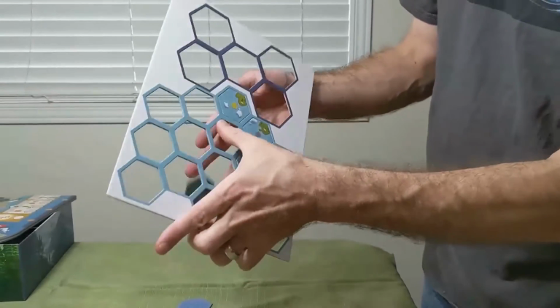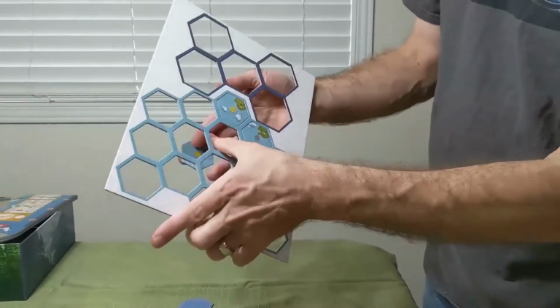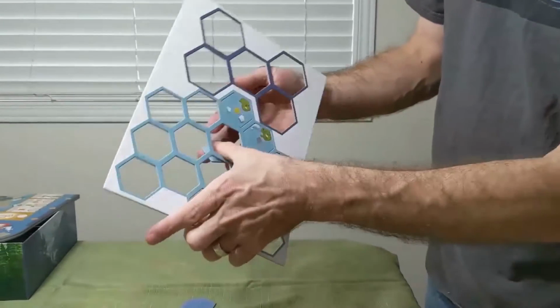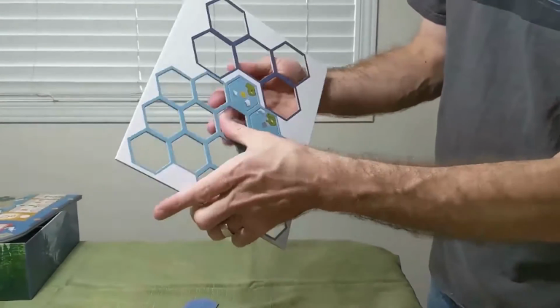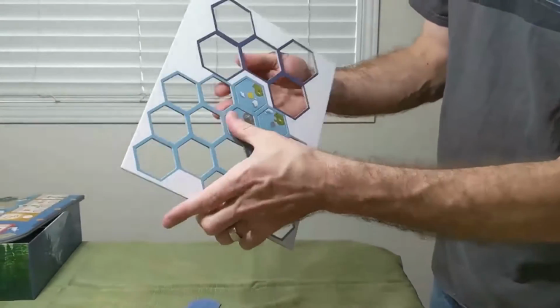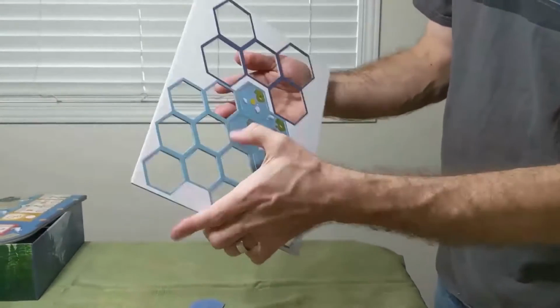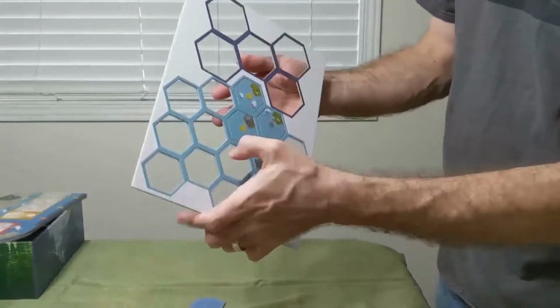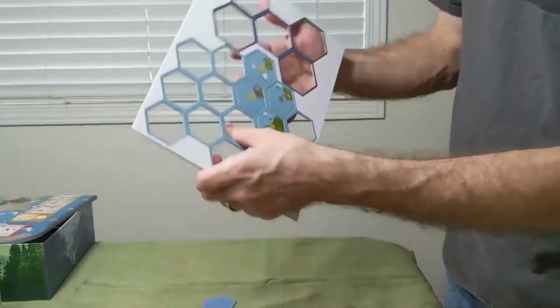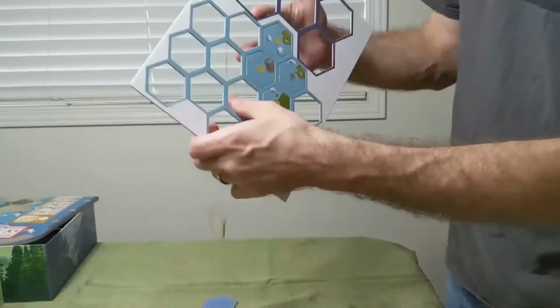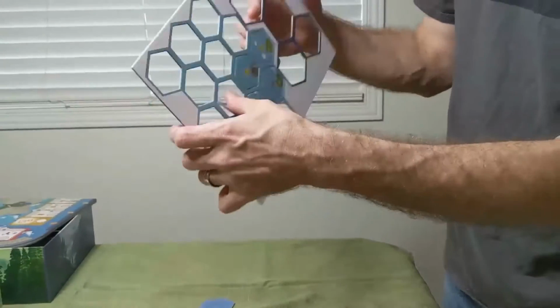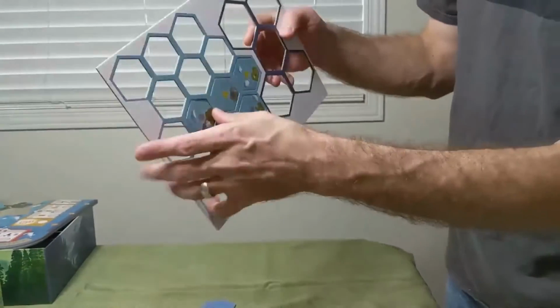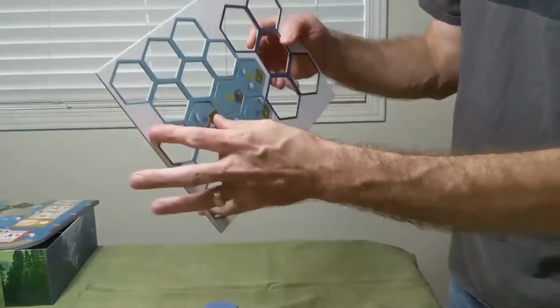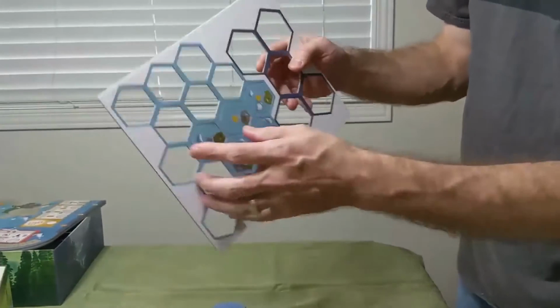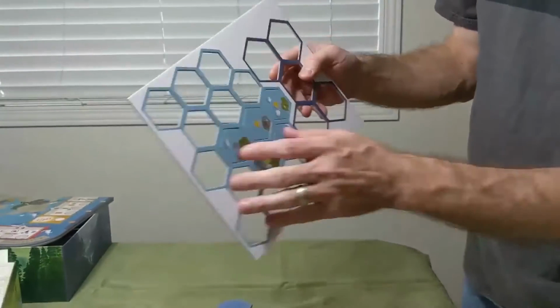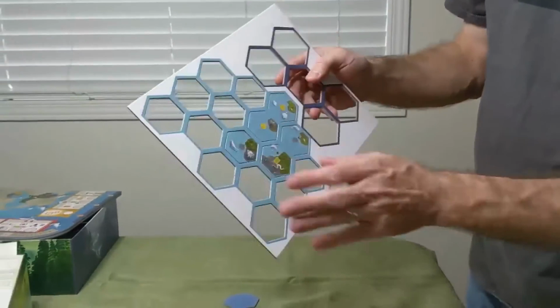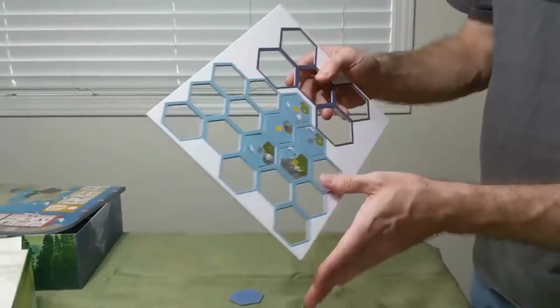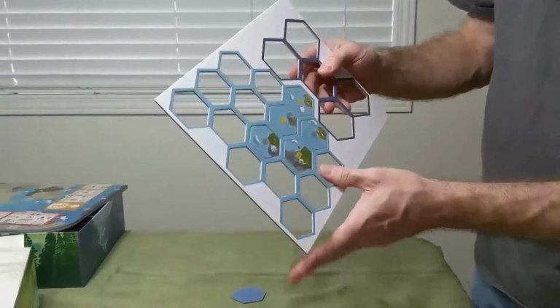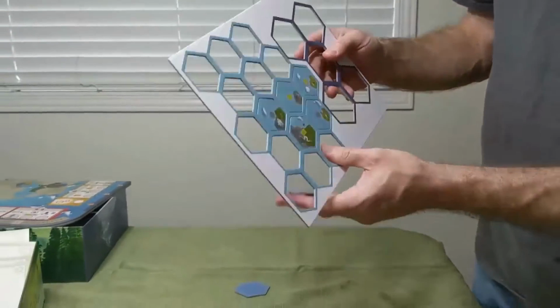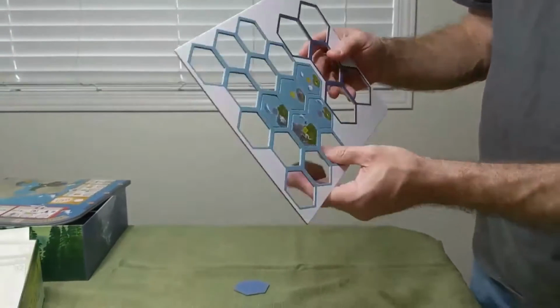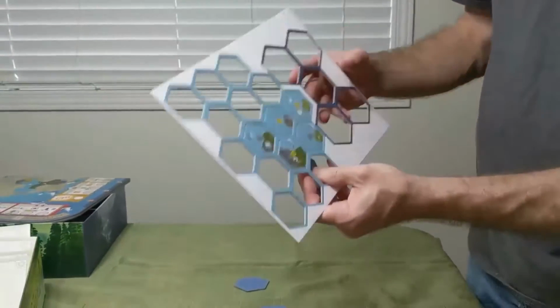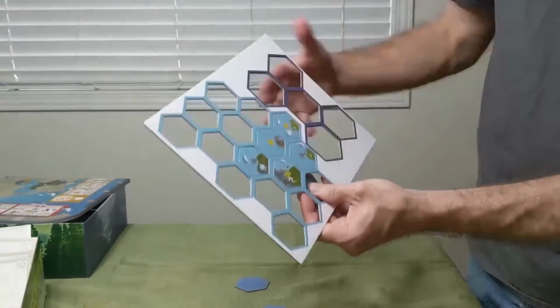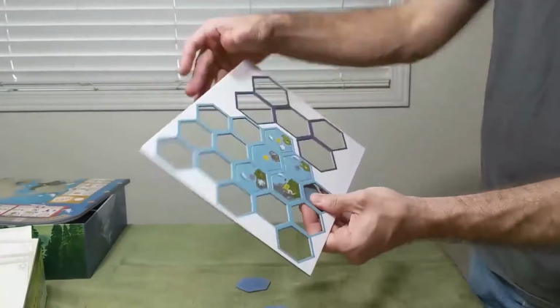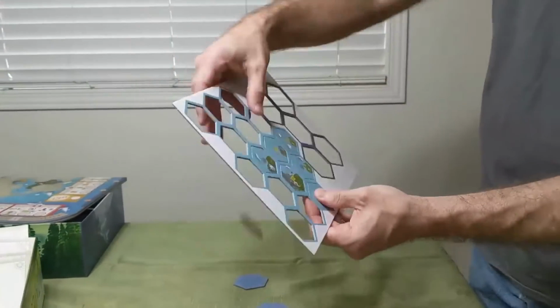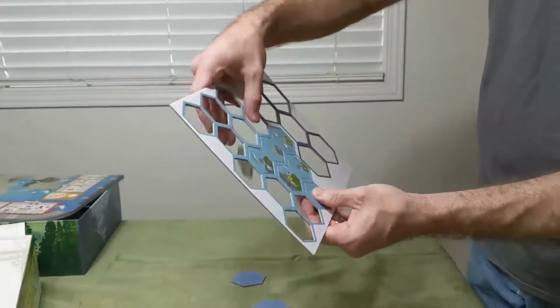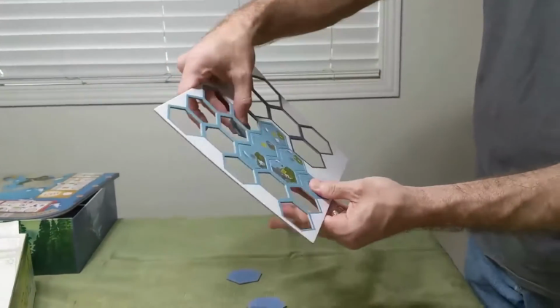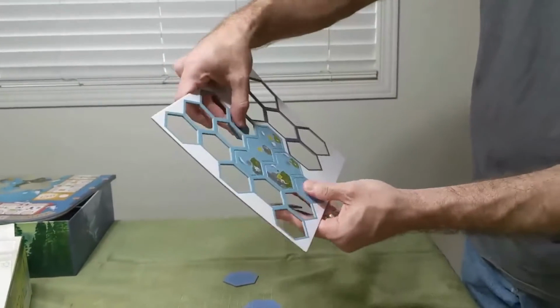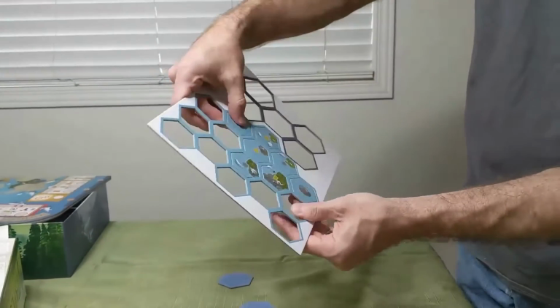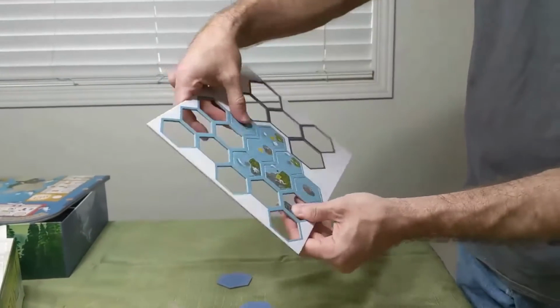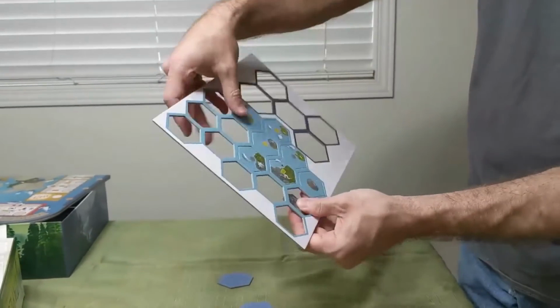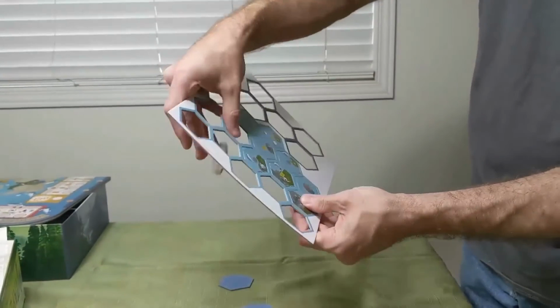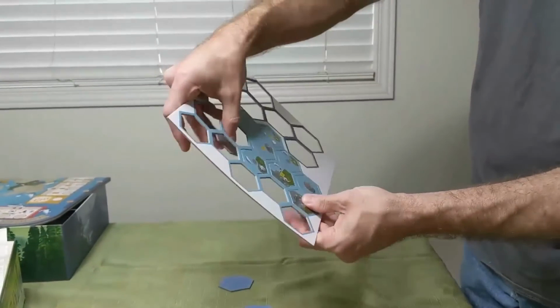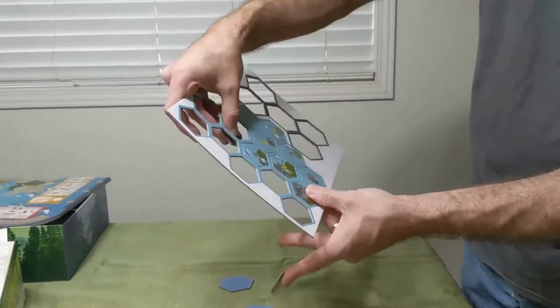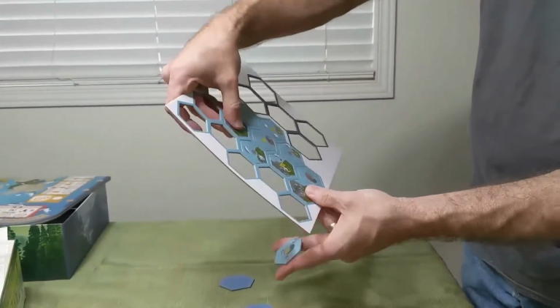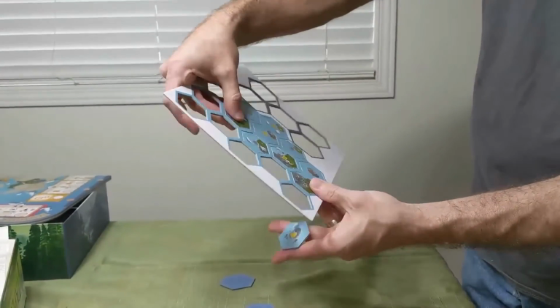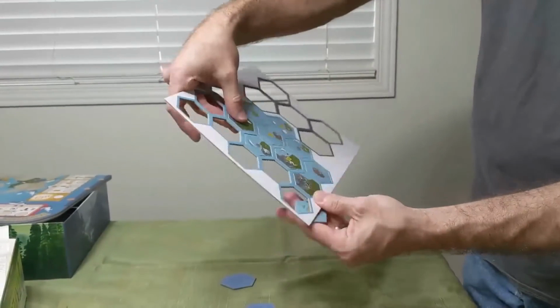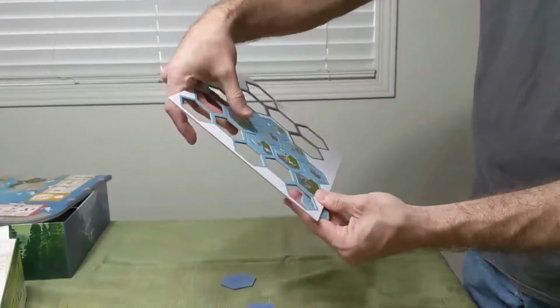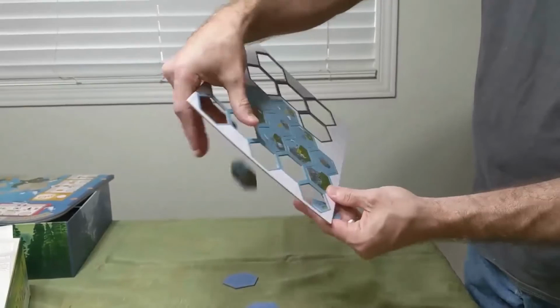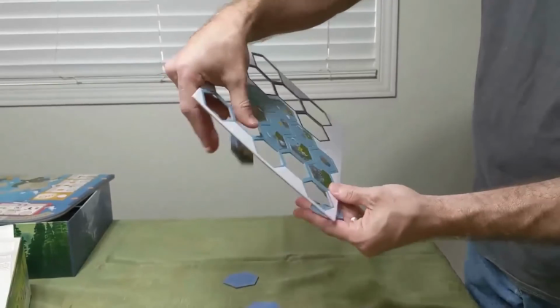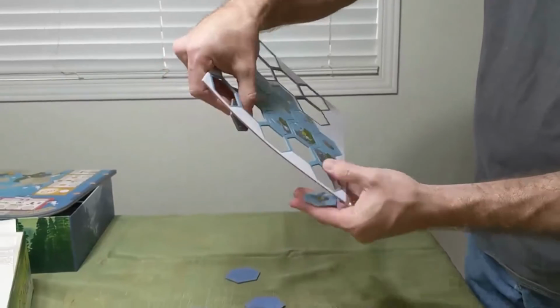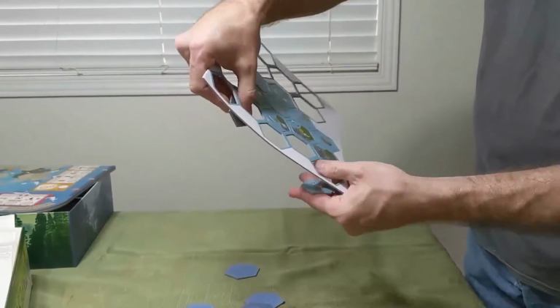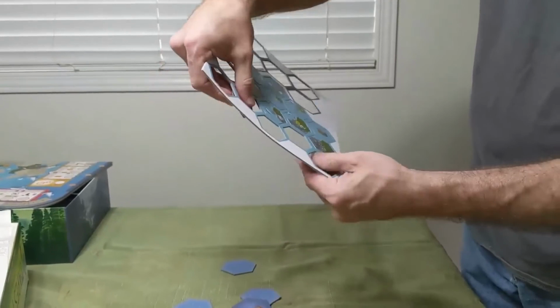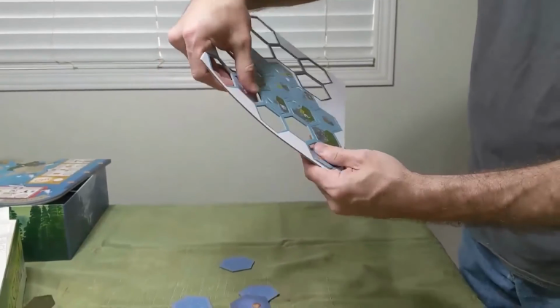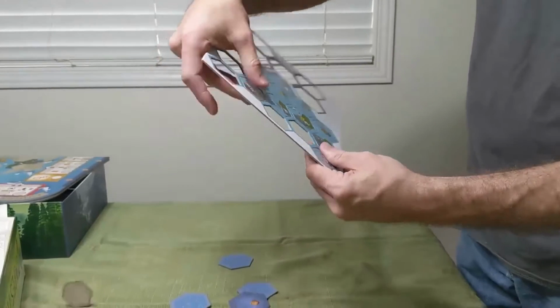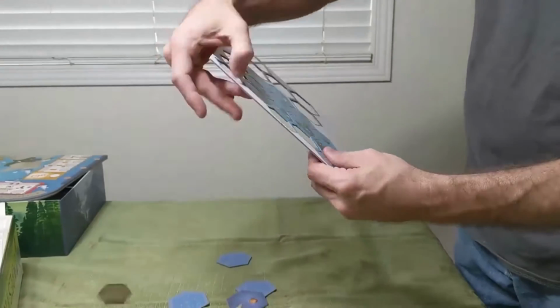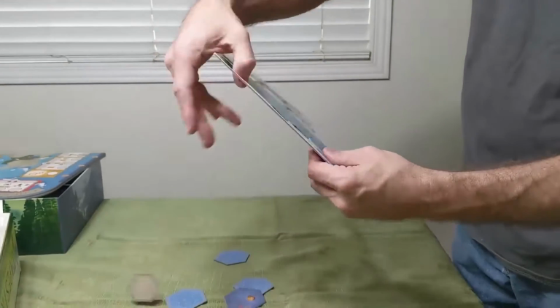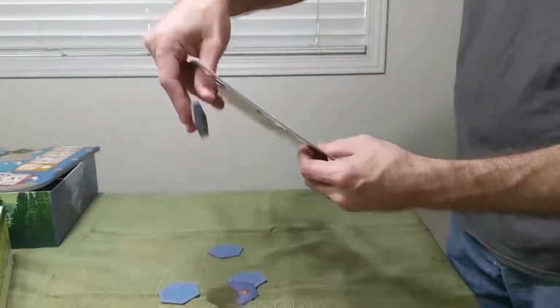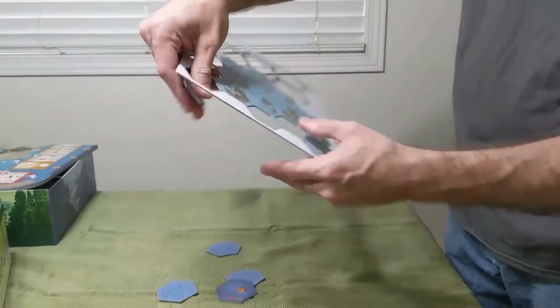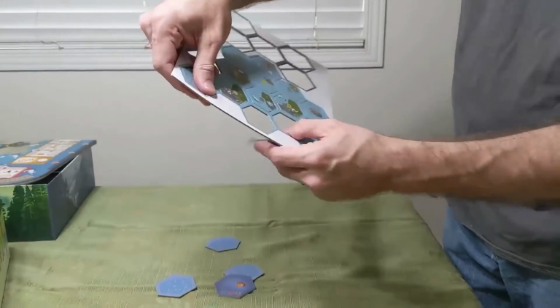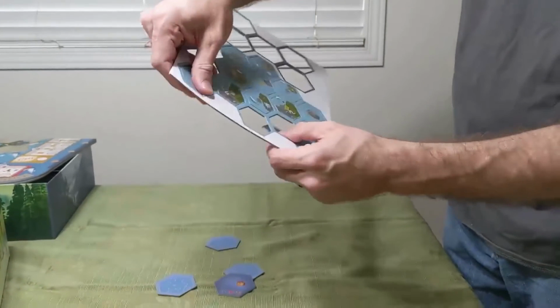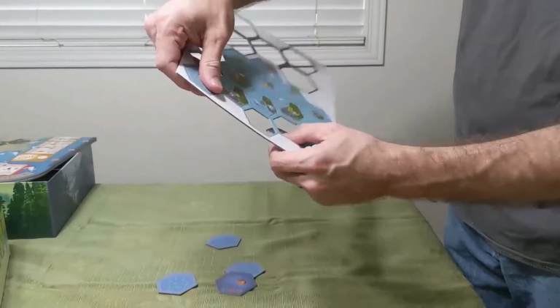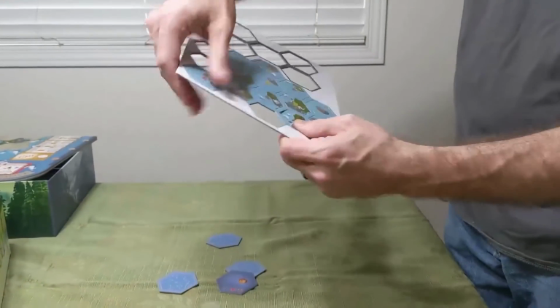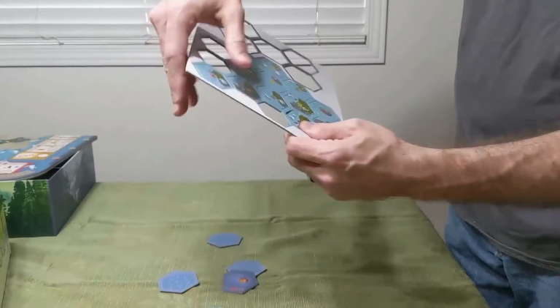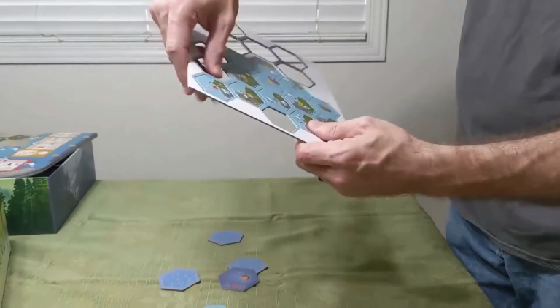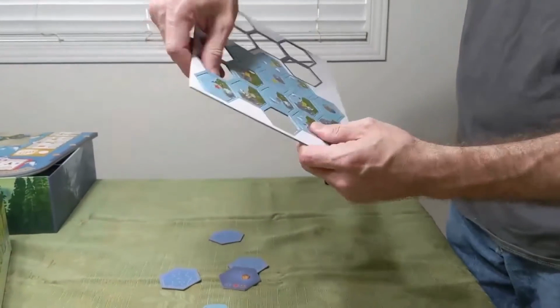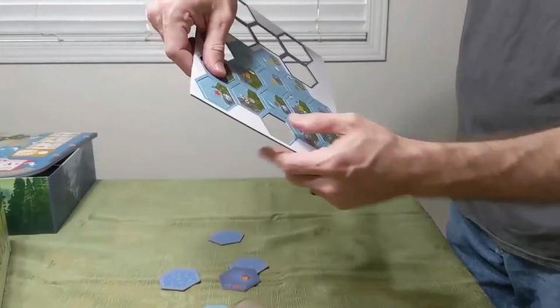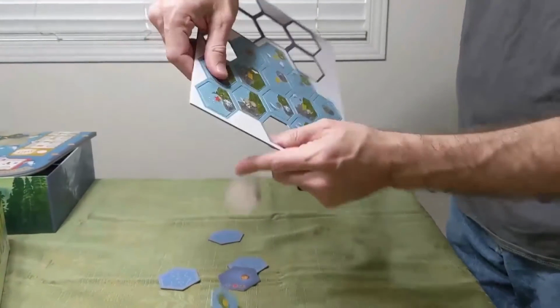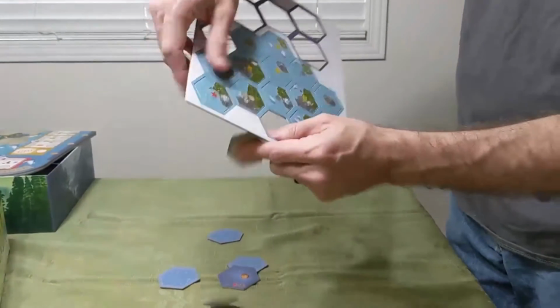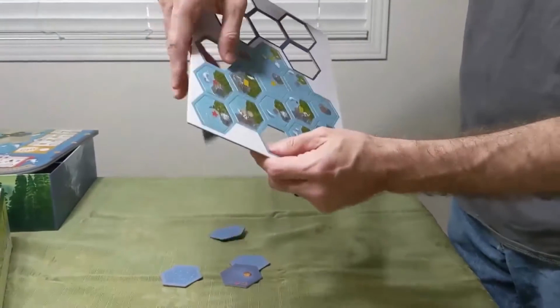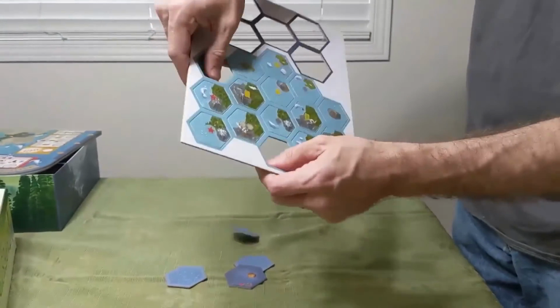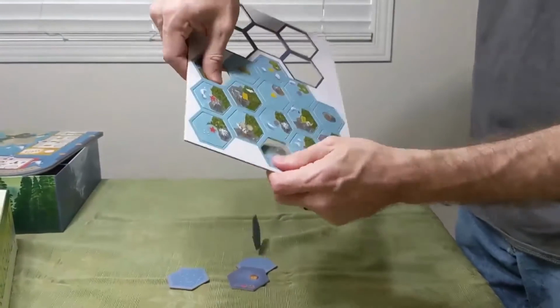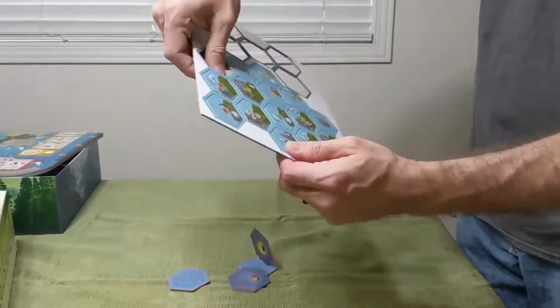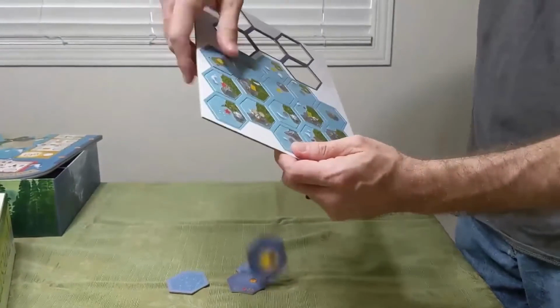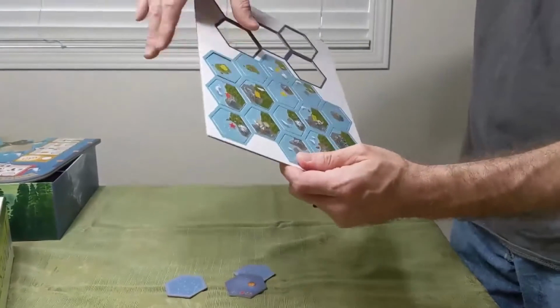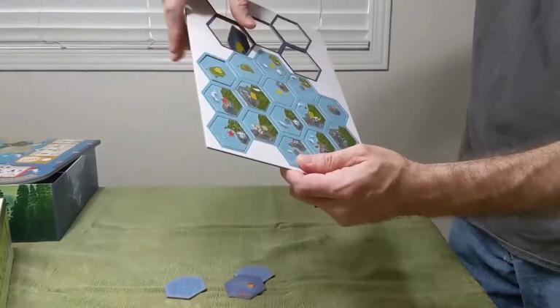I like storing the tiles back in the original cardboard that came with the game — just keeps it nice and neat.